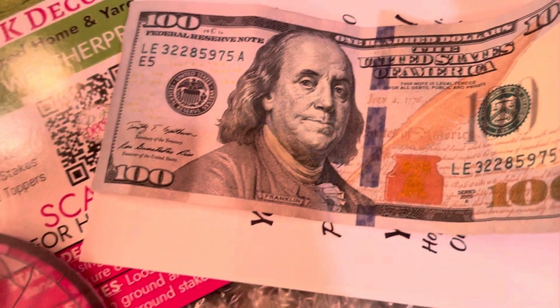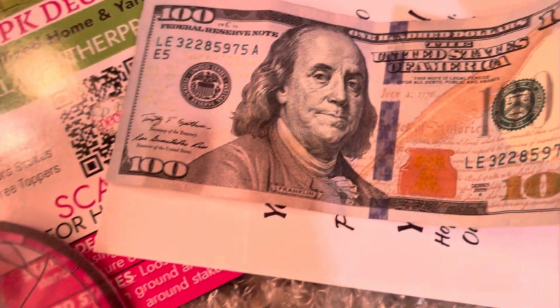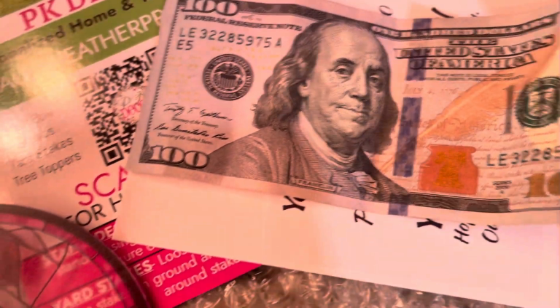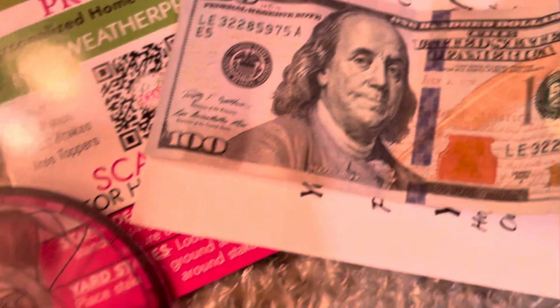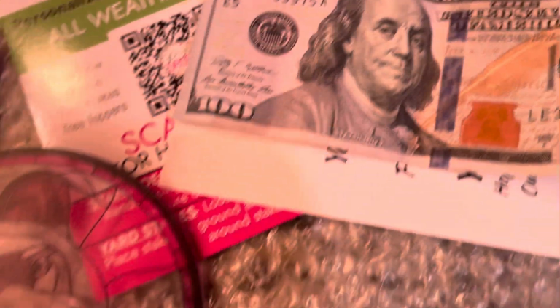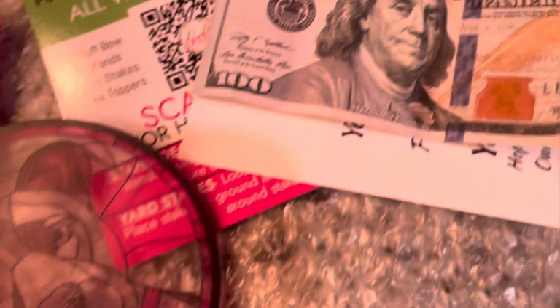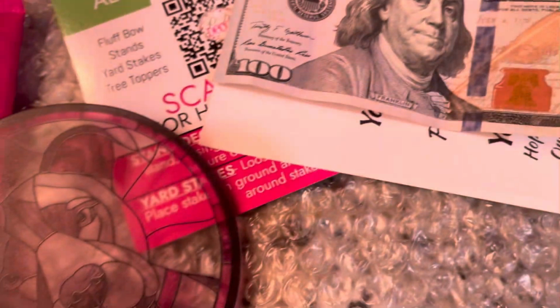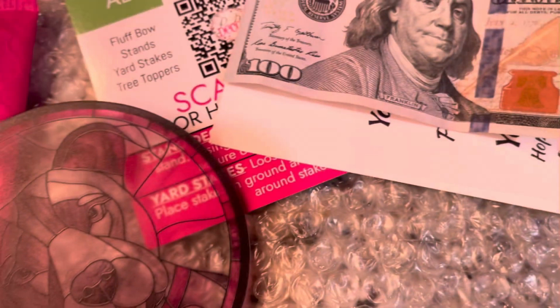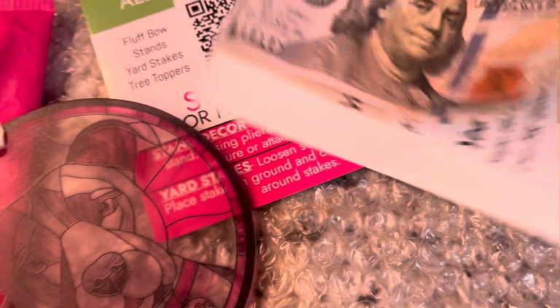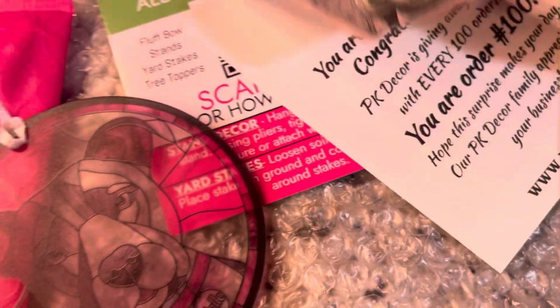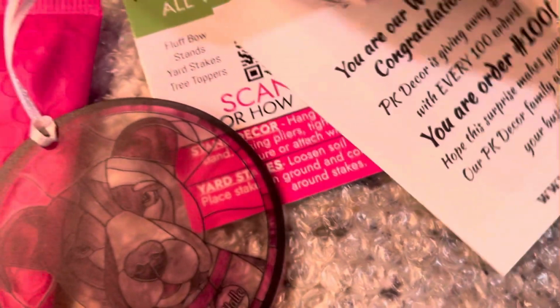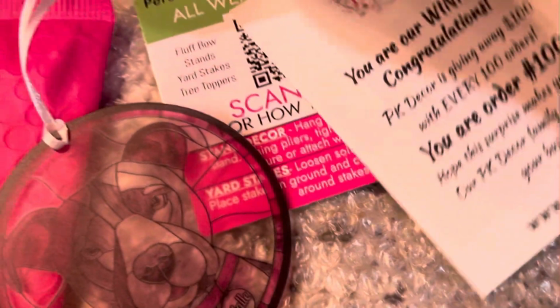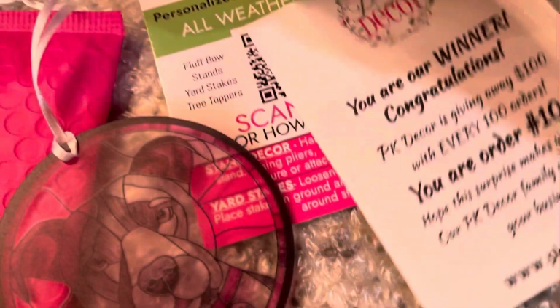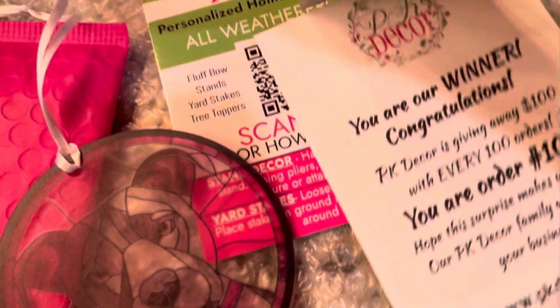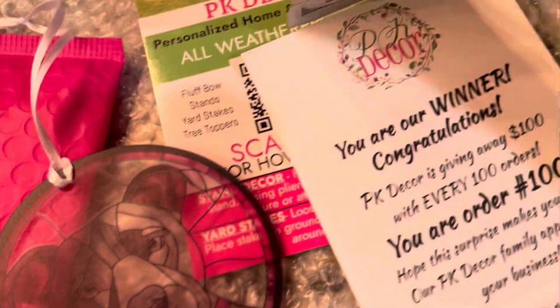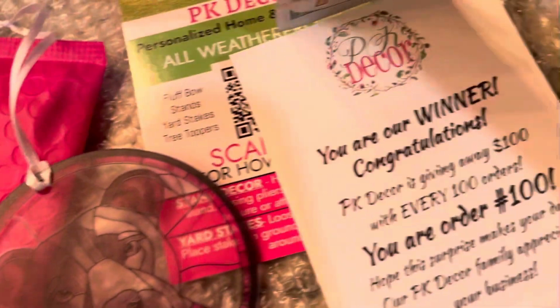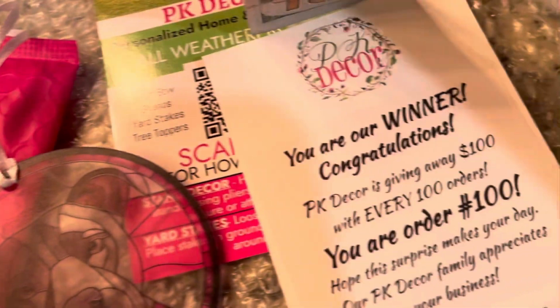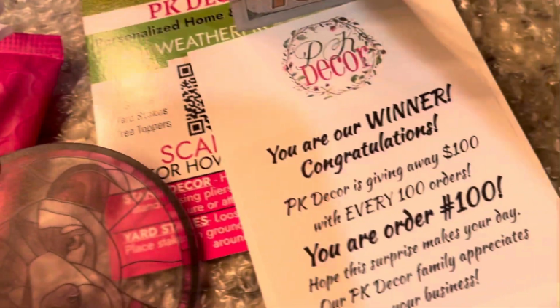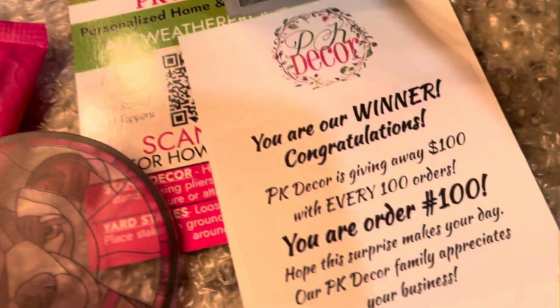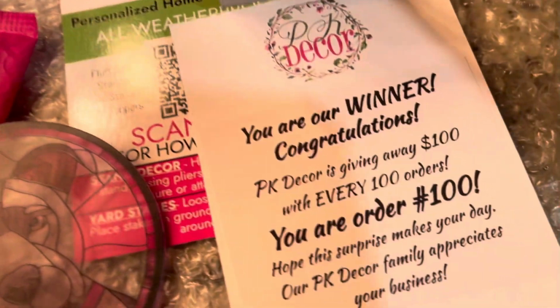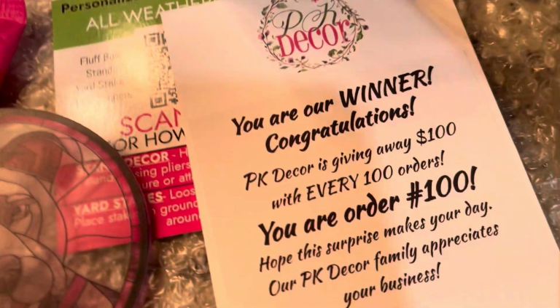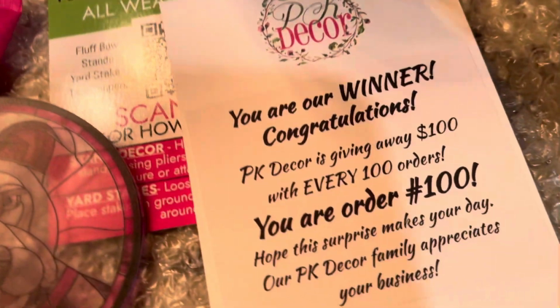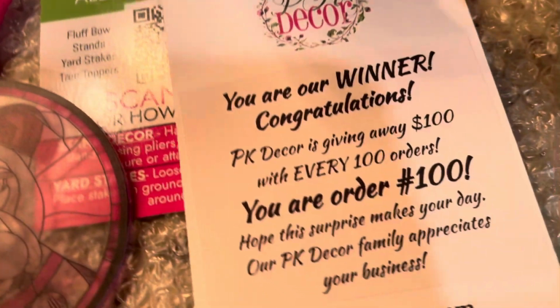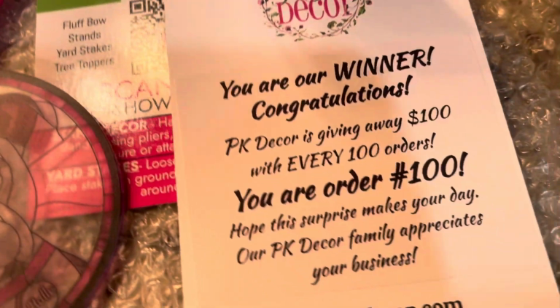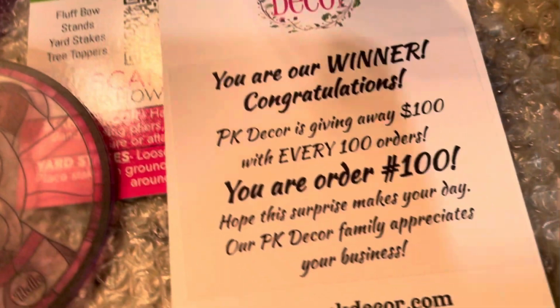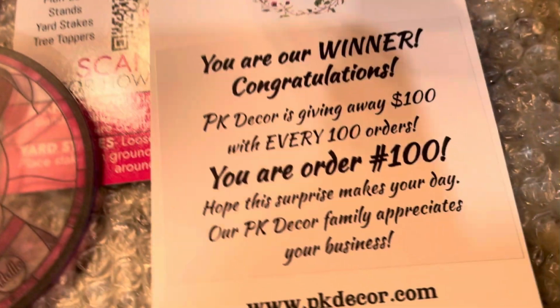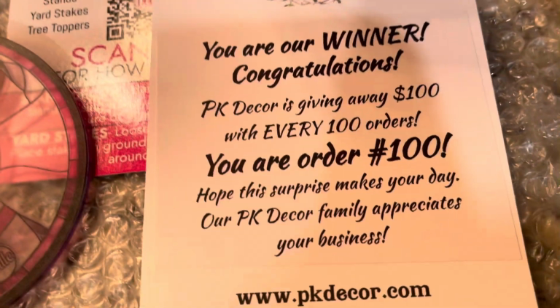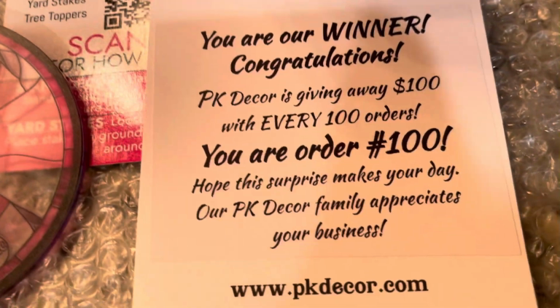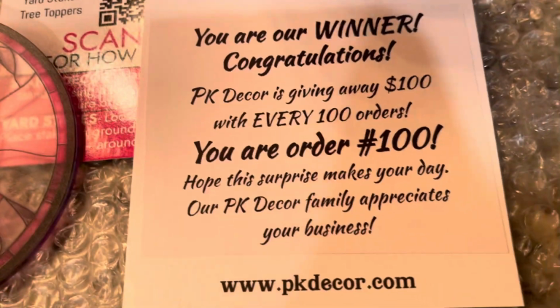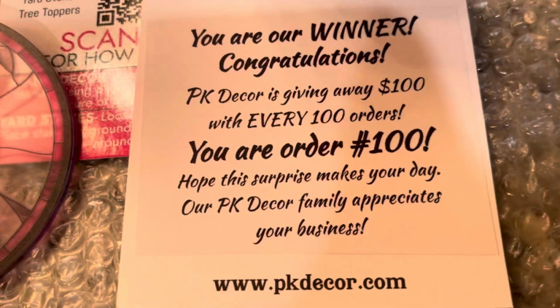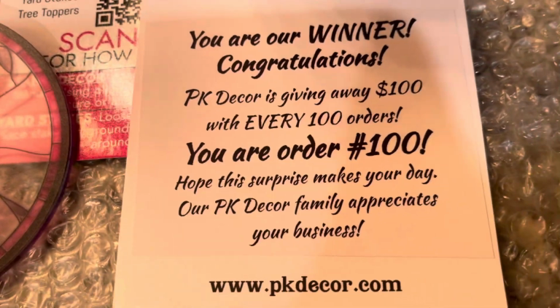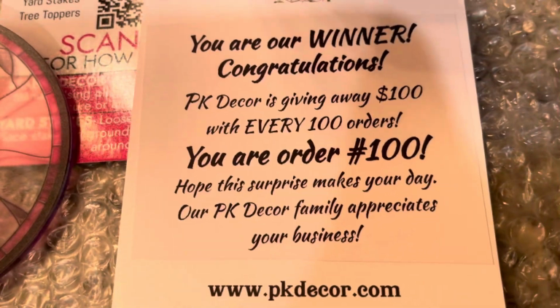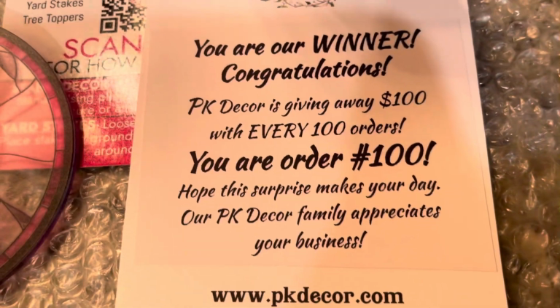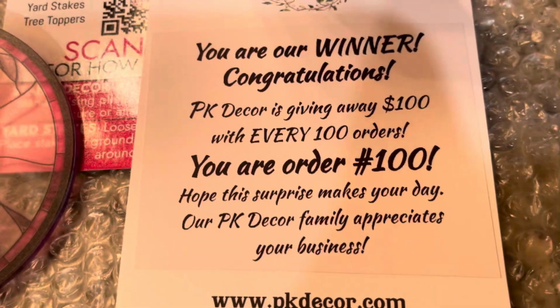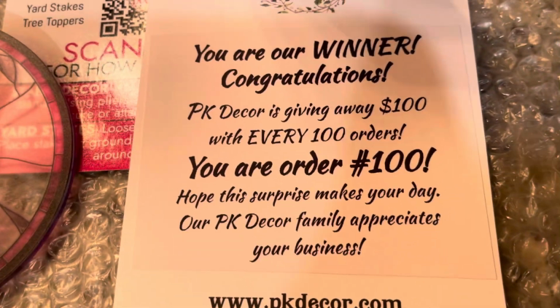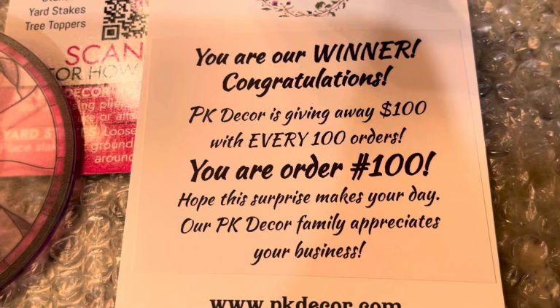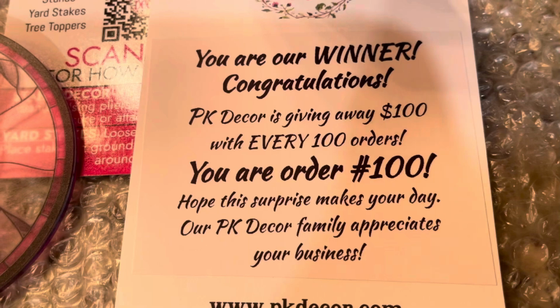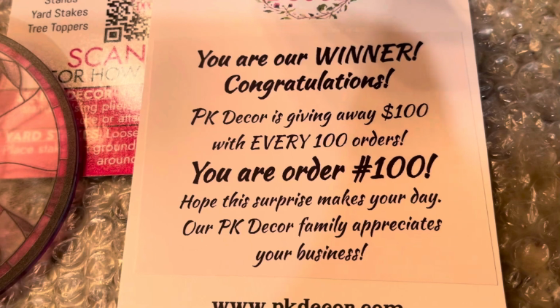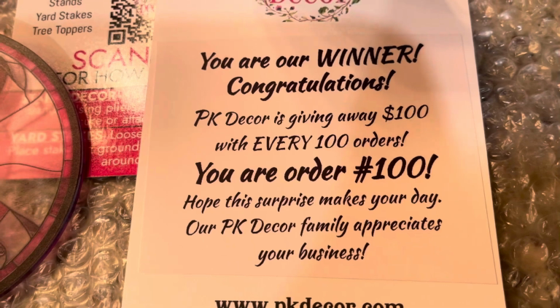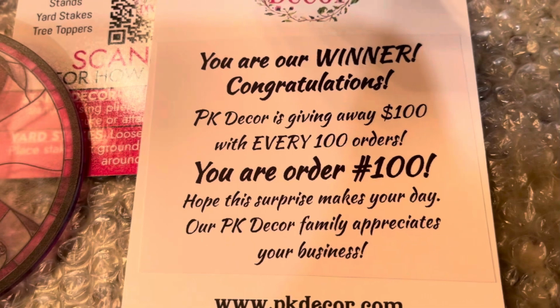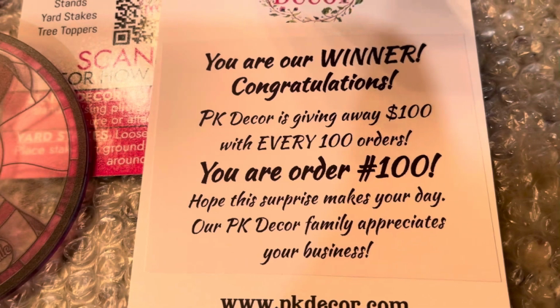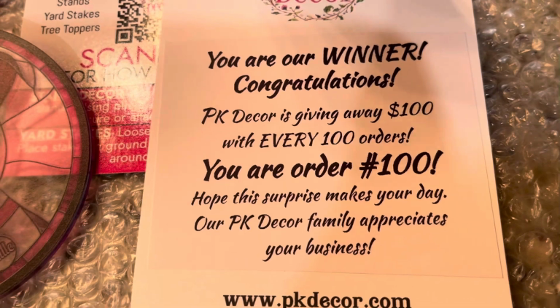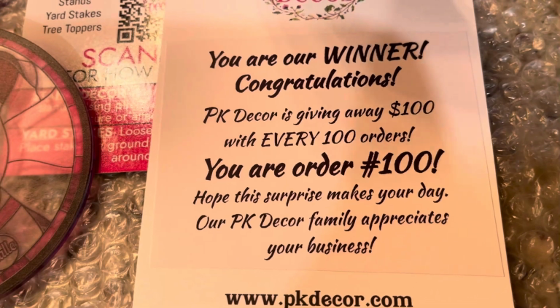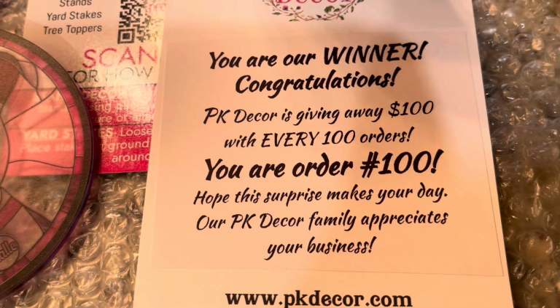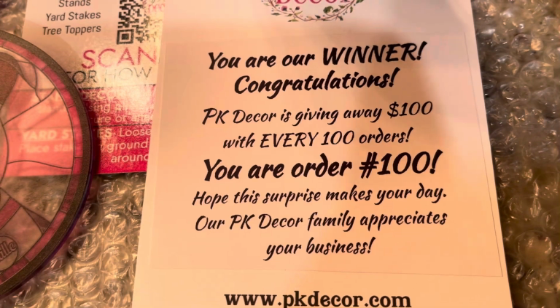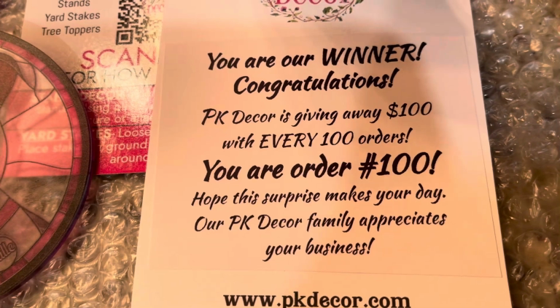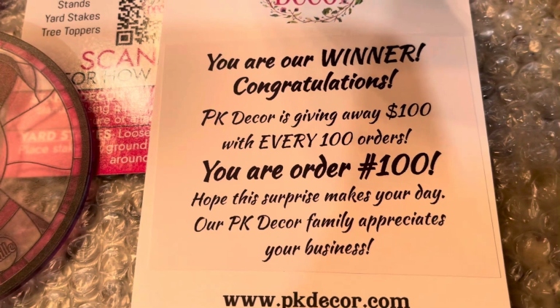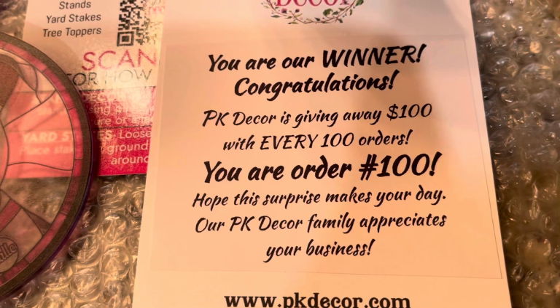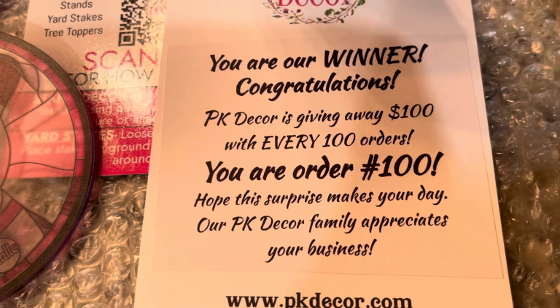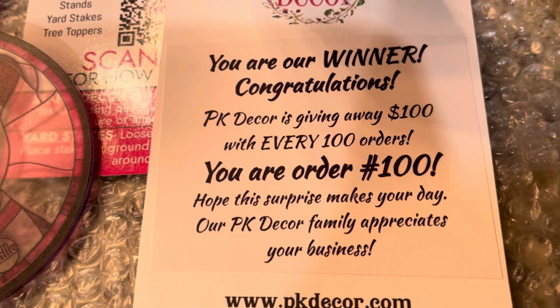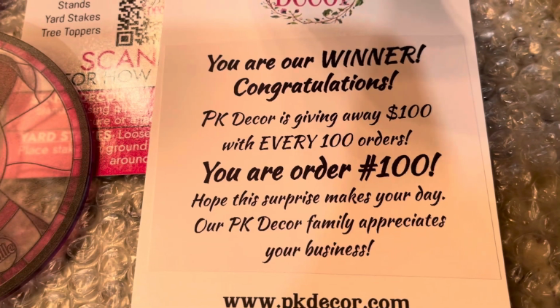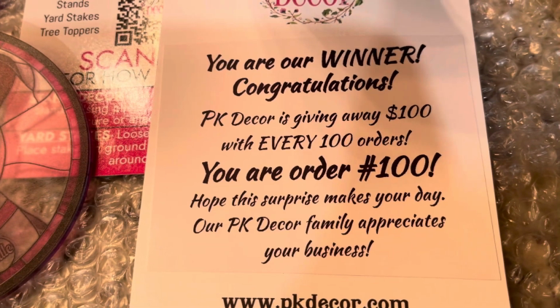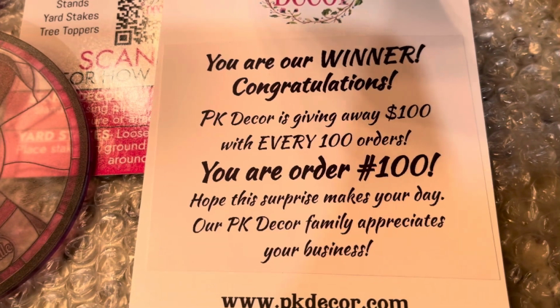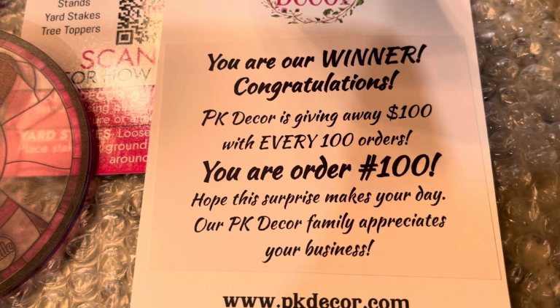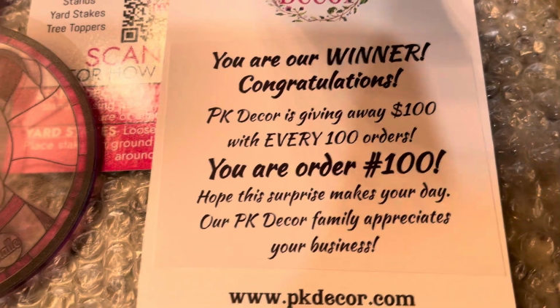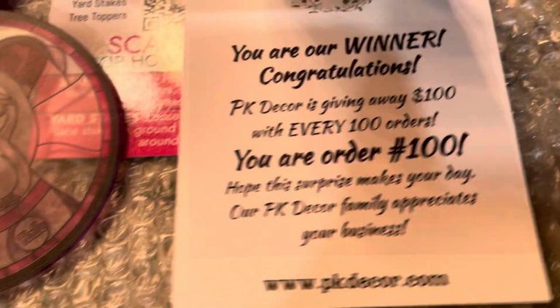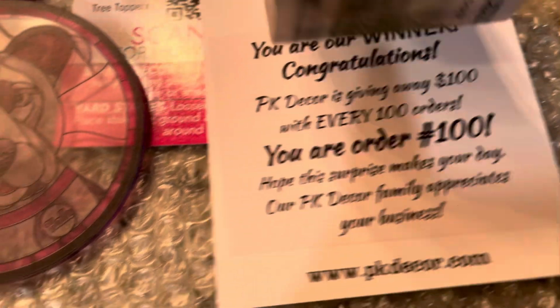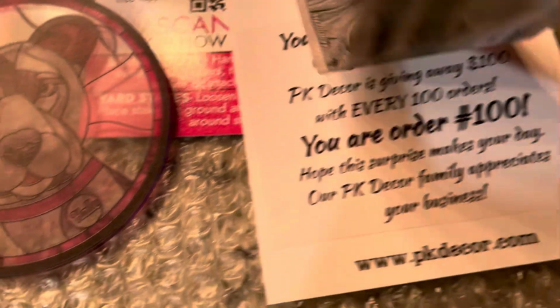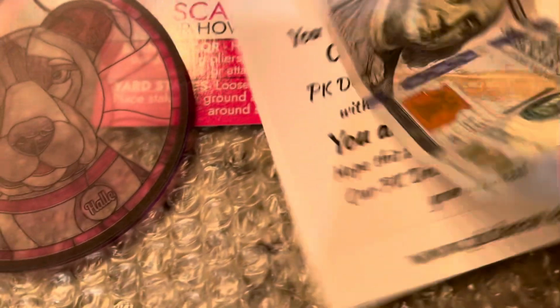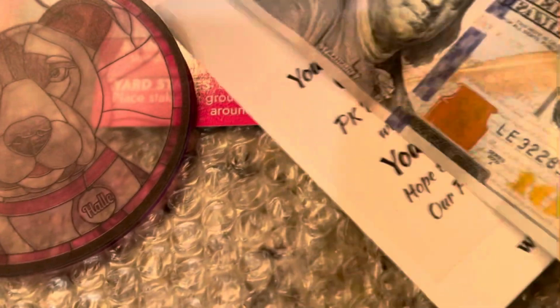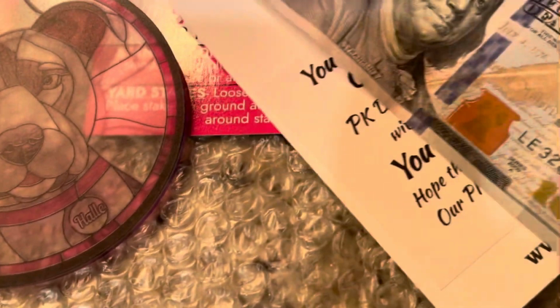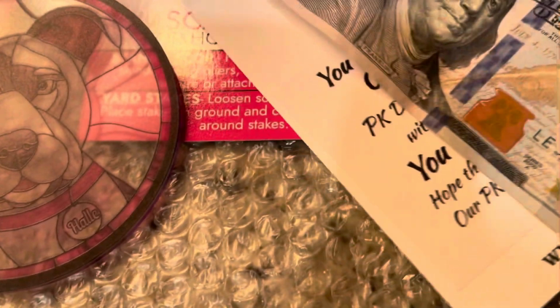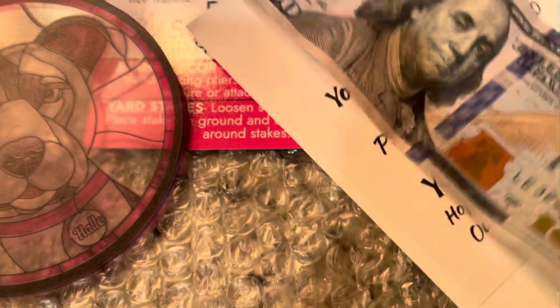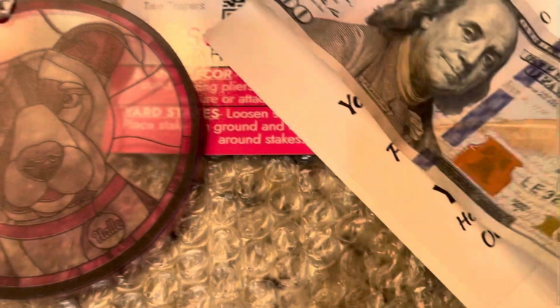We have a winner here at PK Decor! For every 100th order, we will surprise you with a $100 bill.